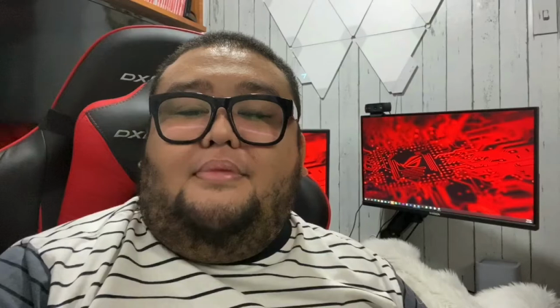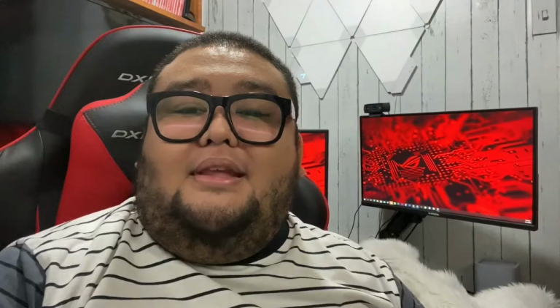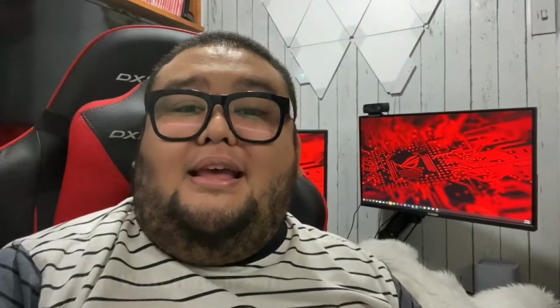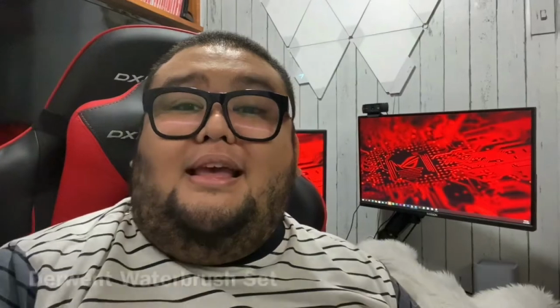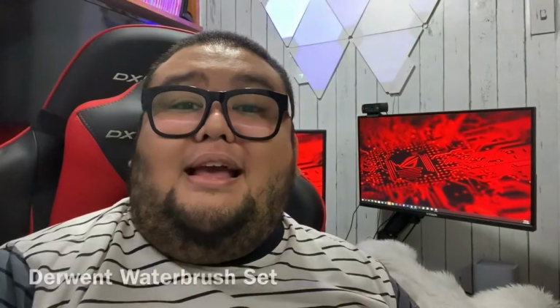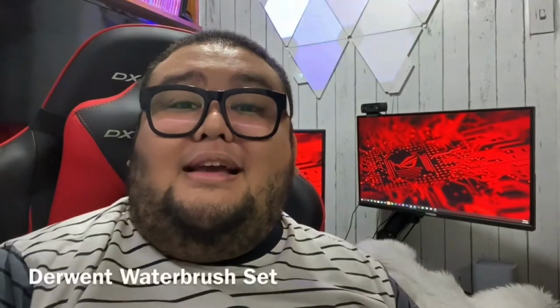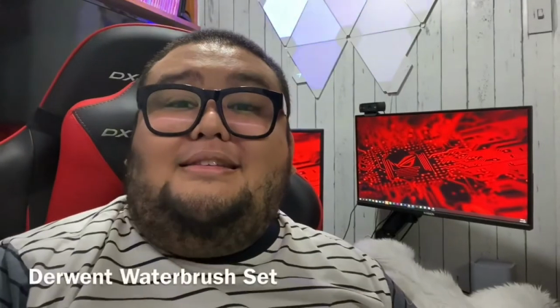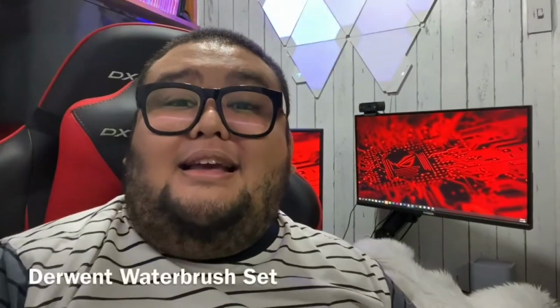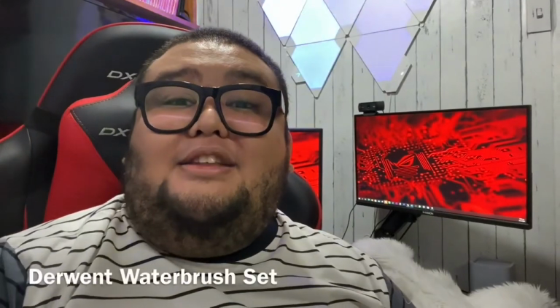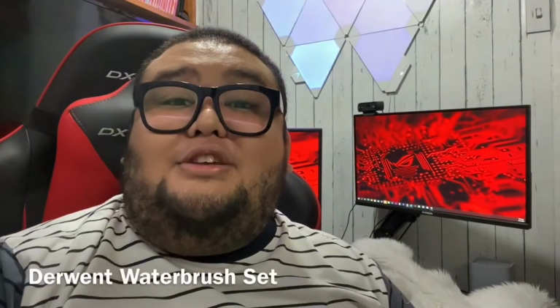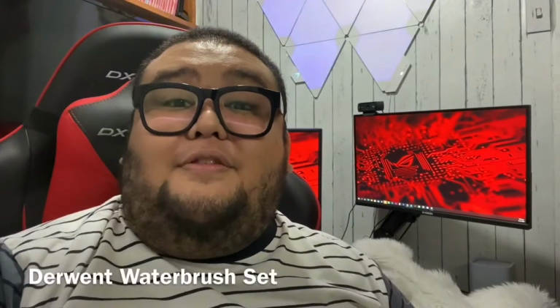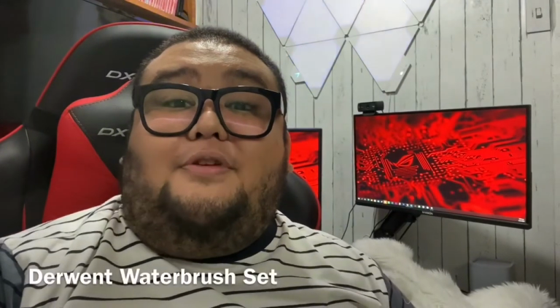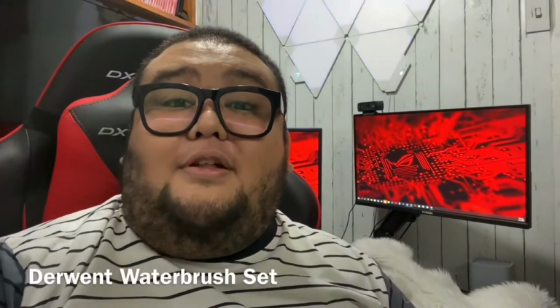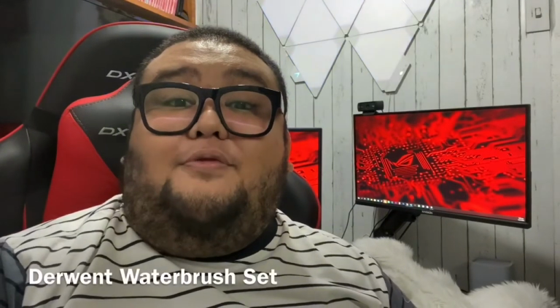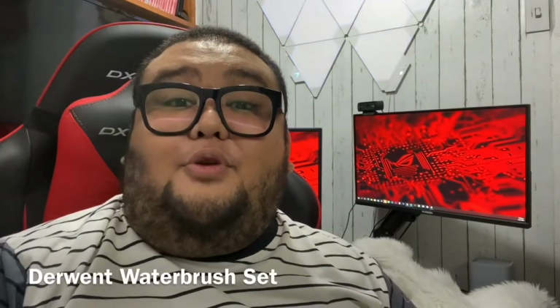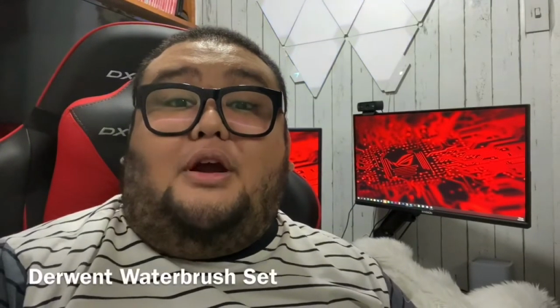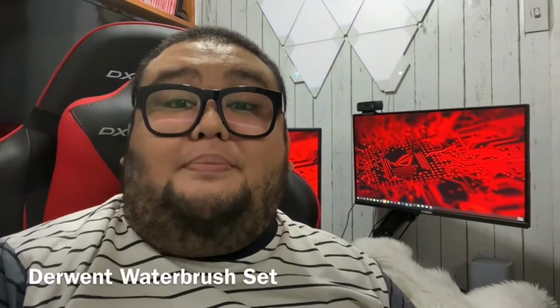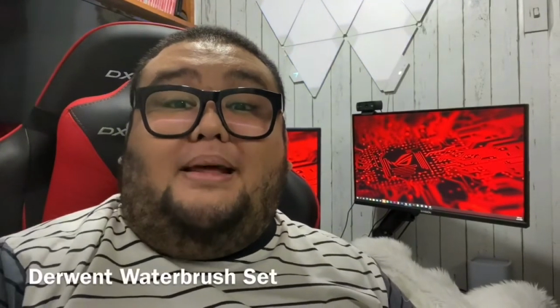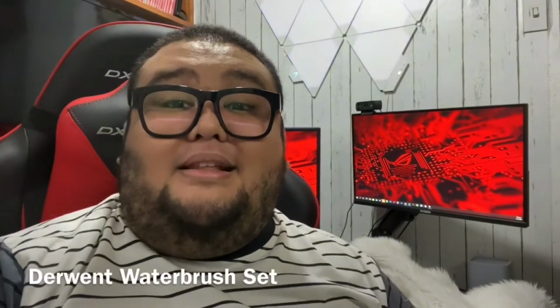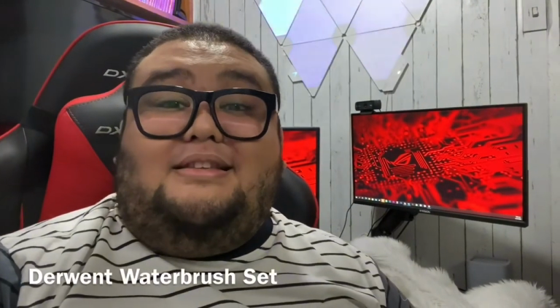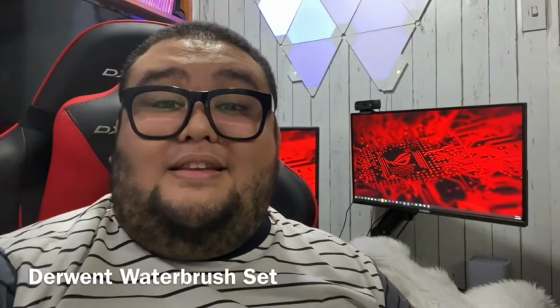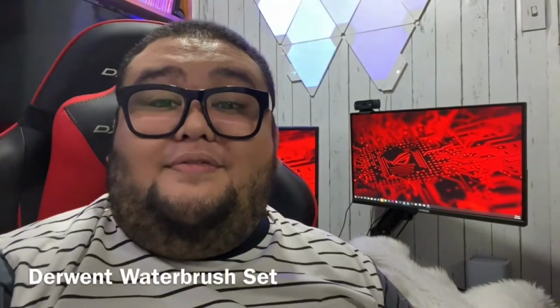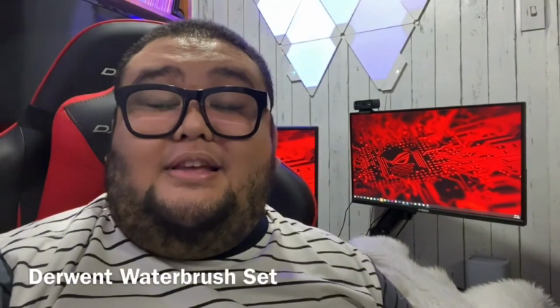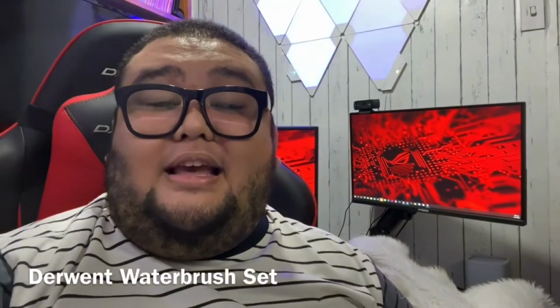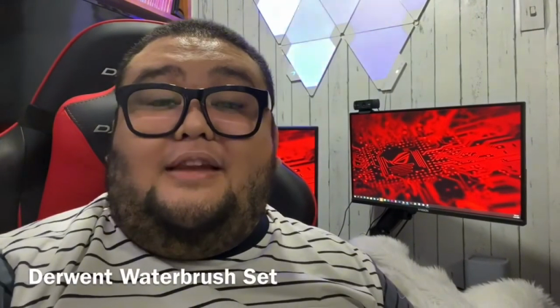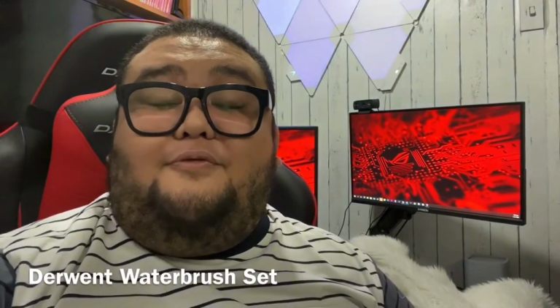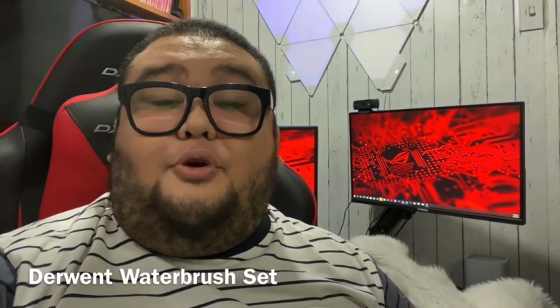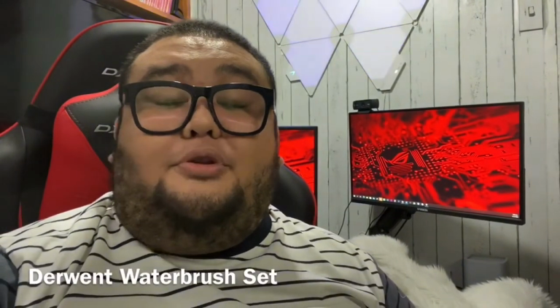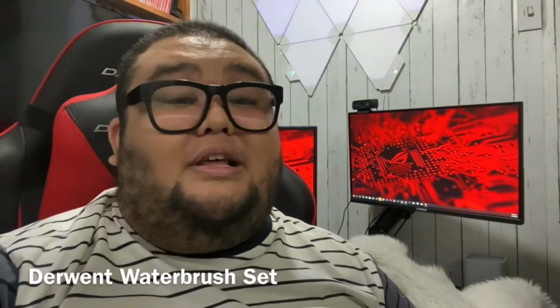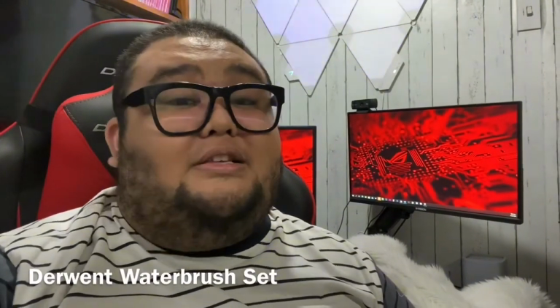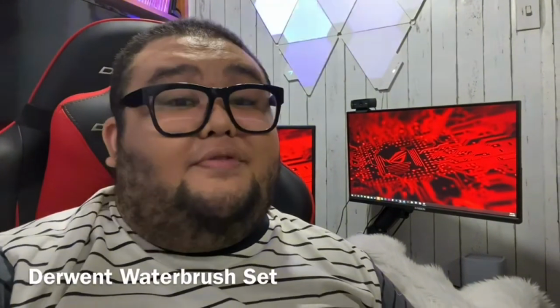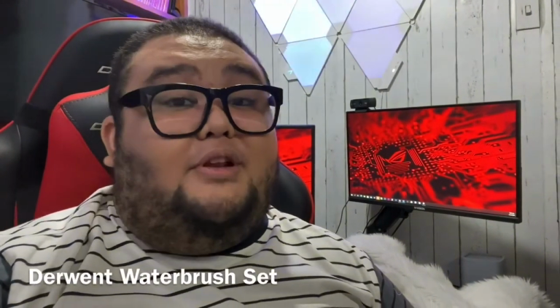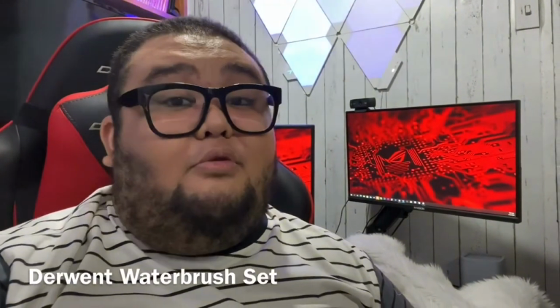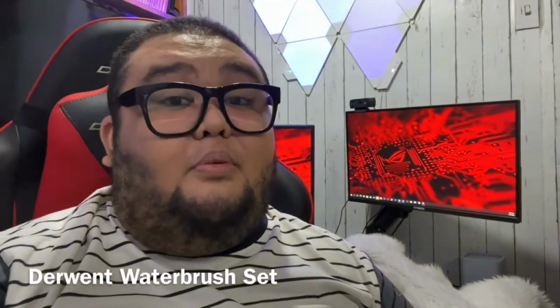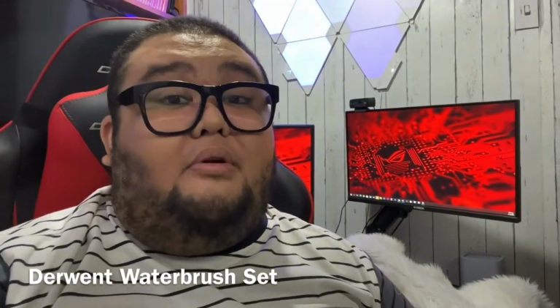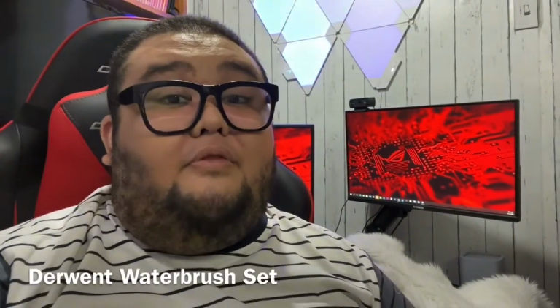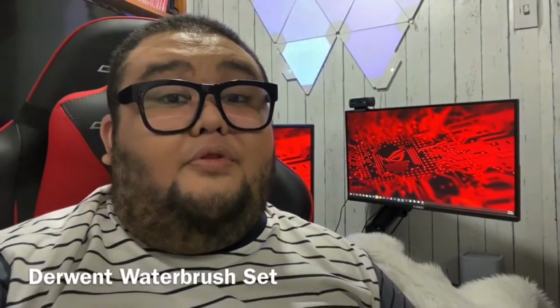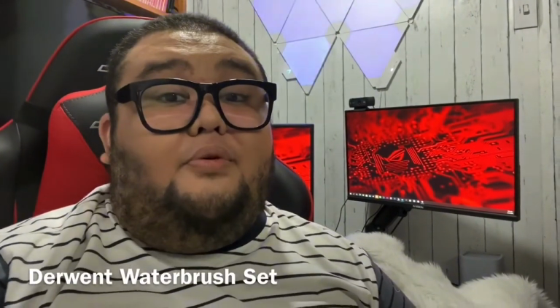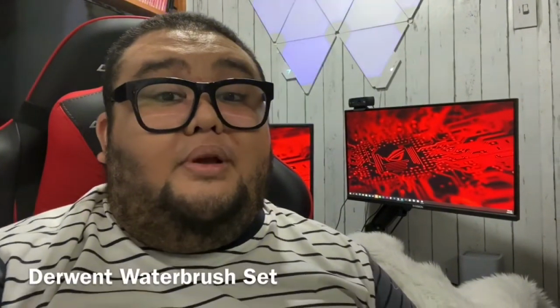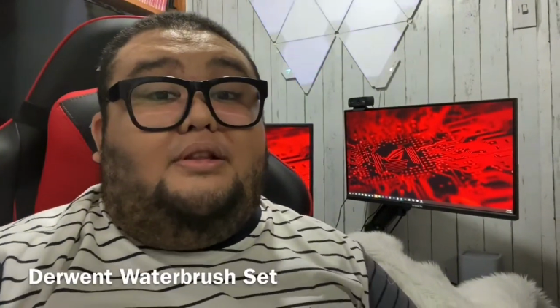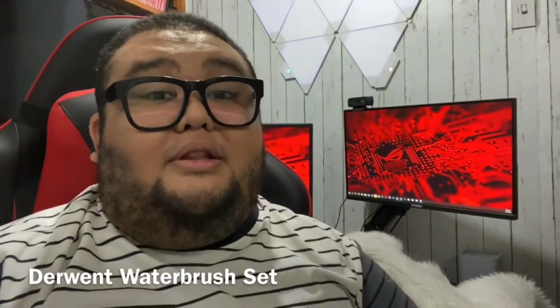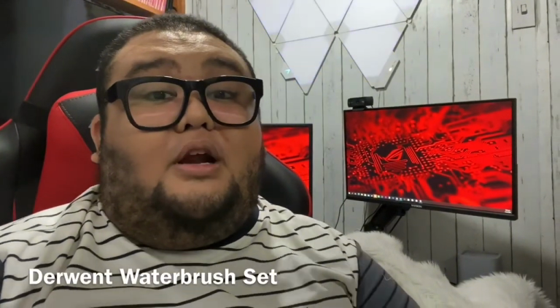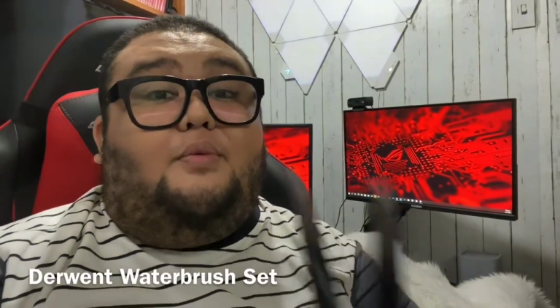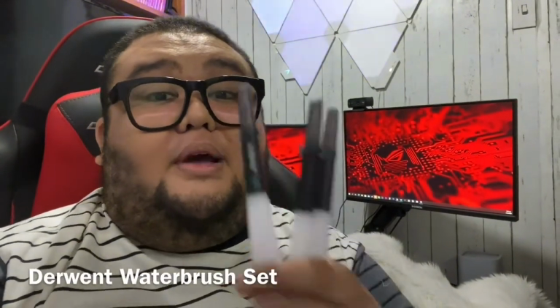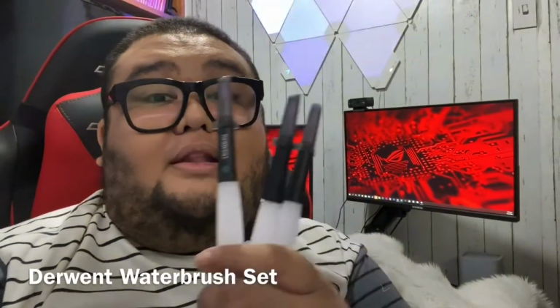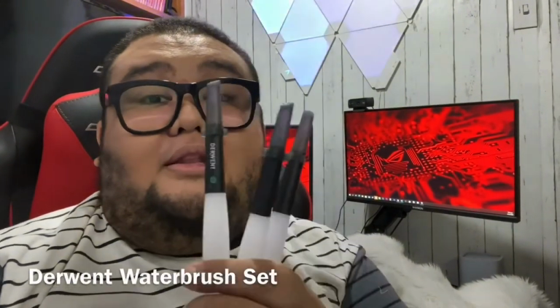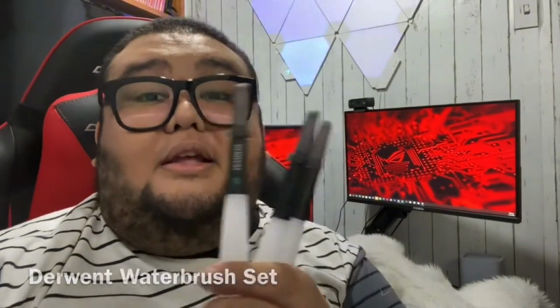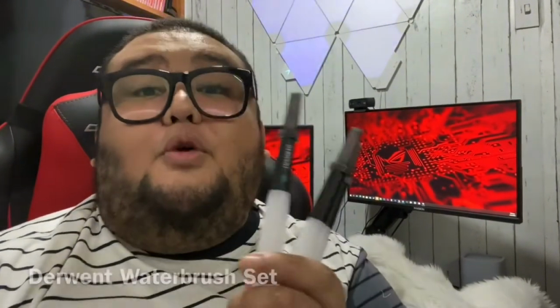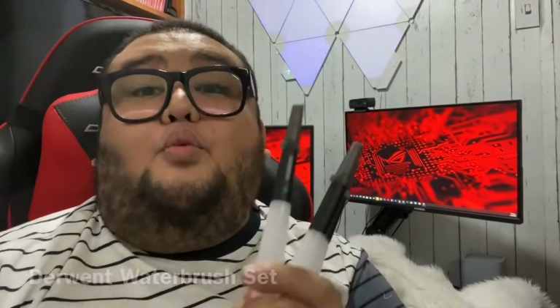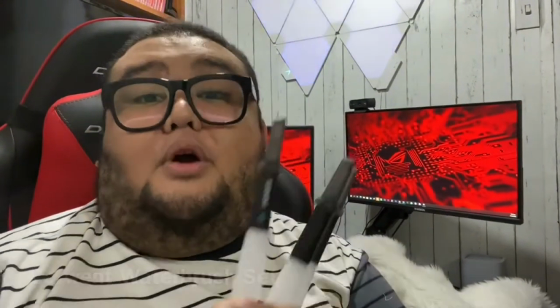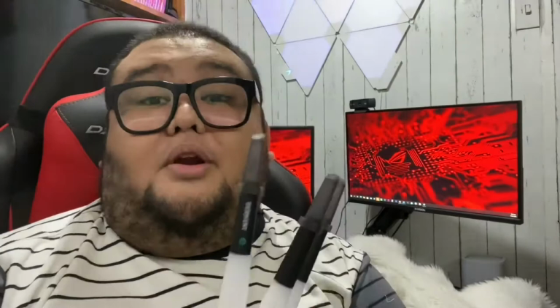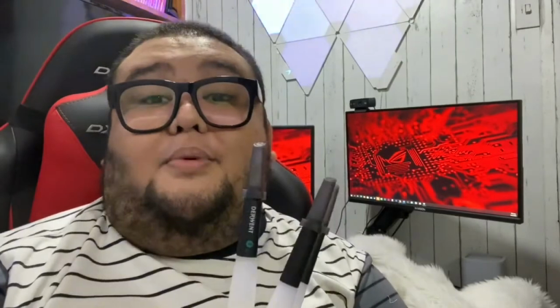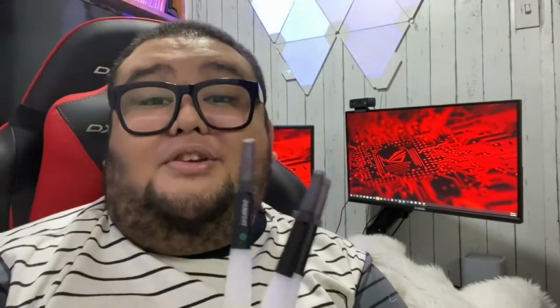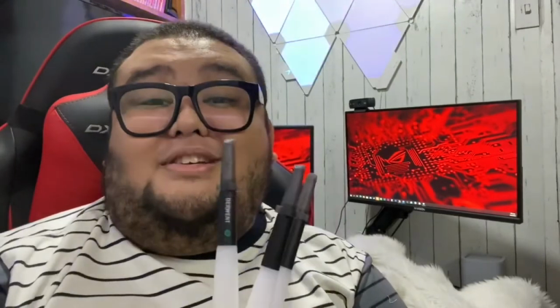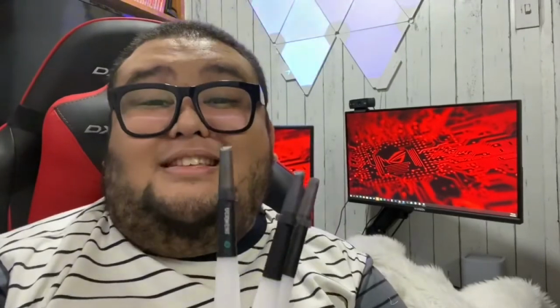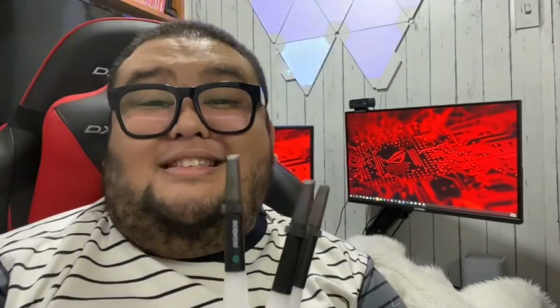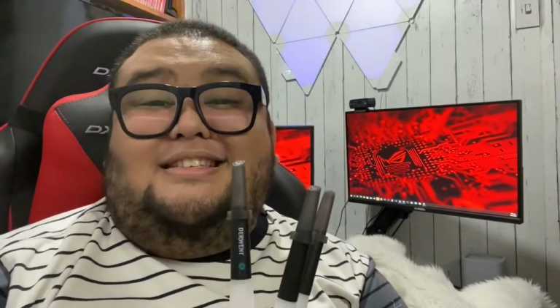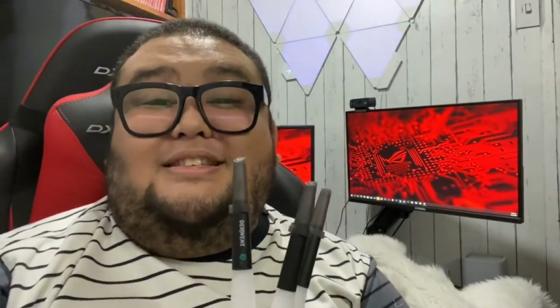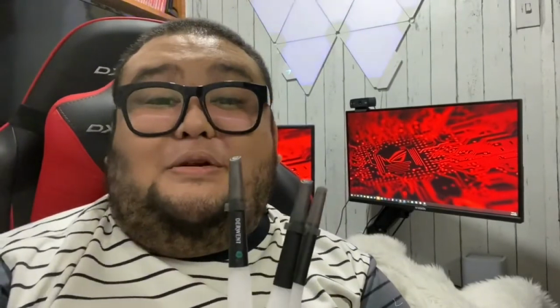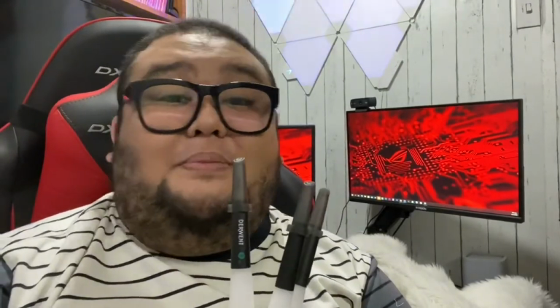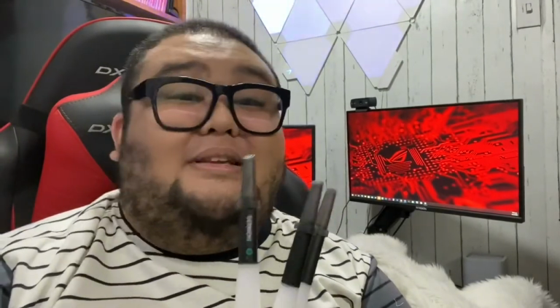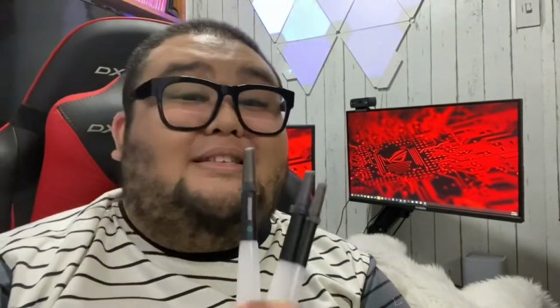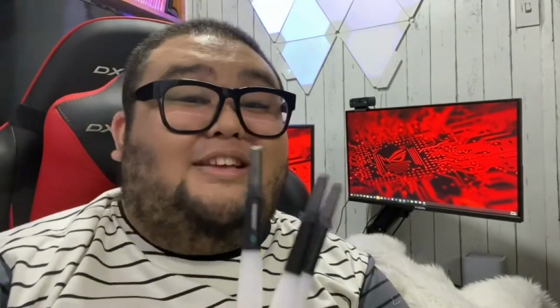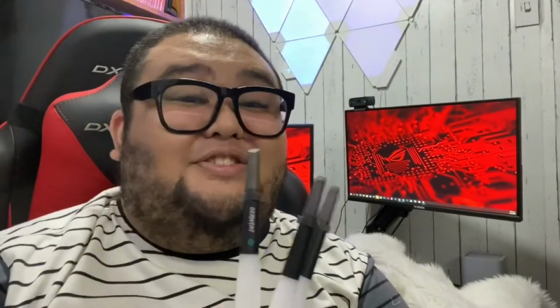Hey guys! Again, Jeff Rell for ArtPanaTV and for today's video, we'll be reviewing the Derwent Water Brushes. Please stay tuned.